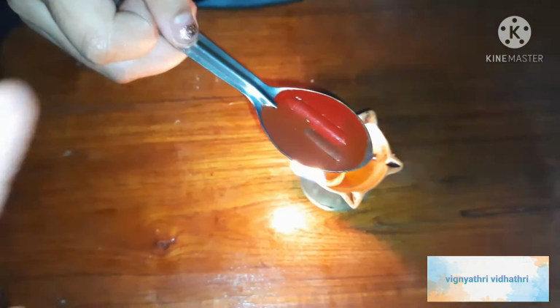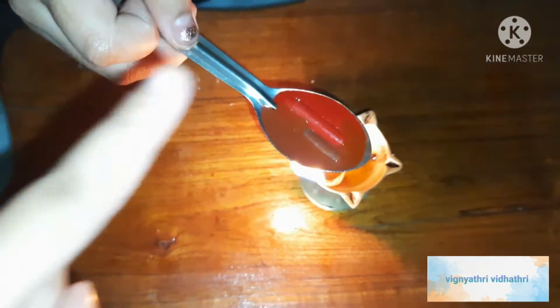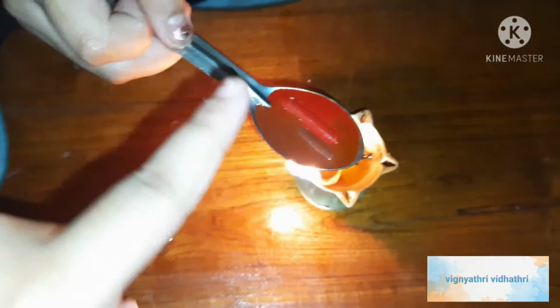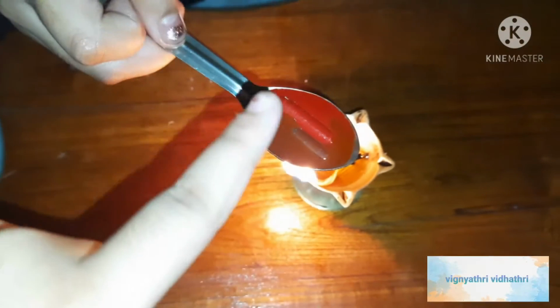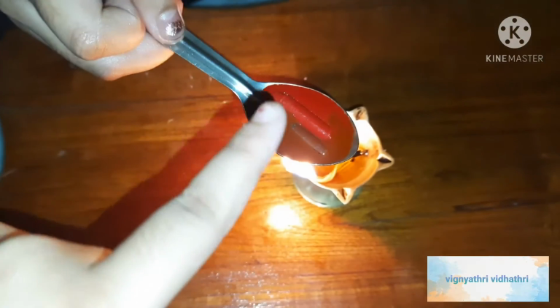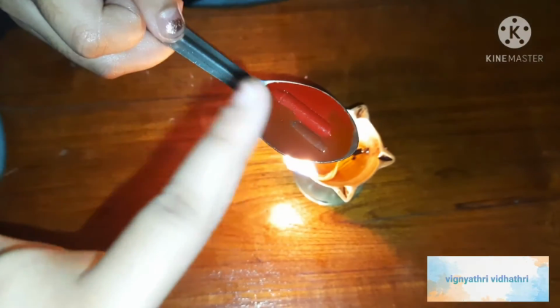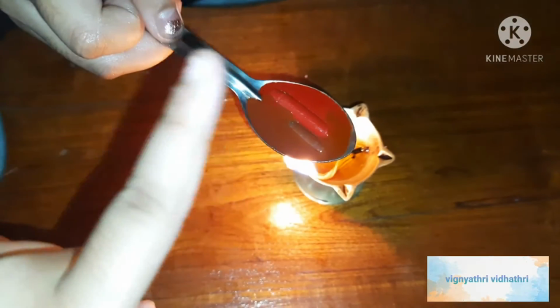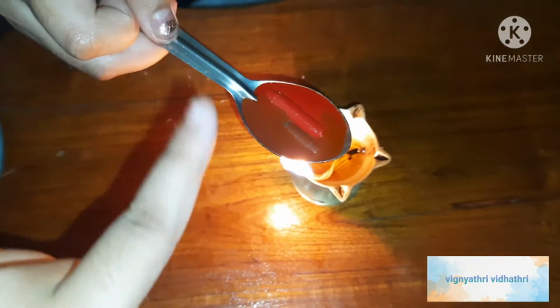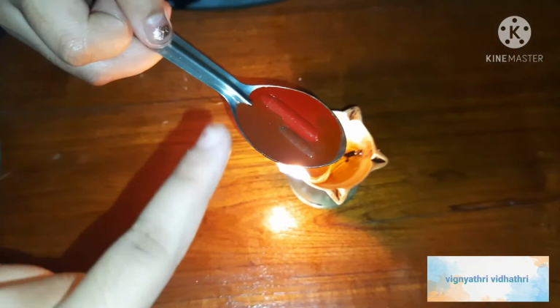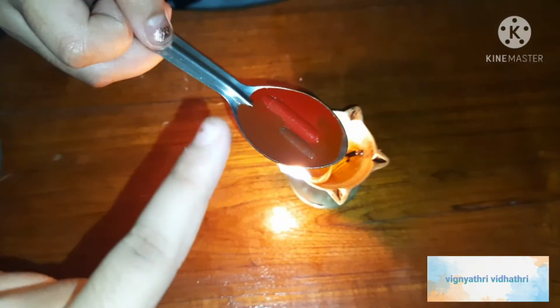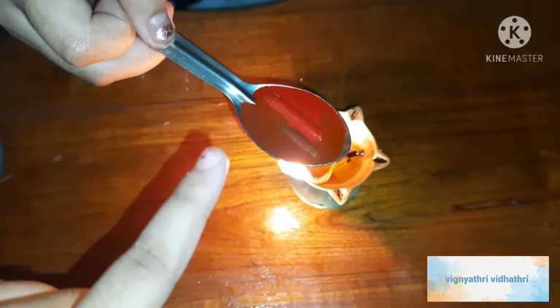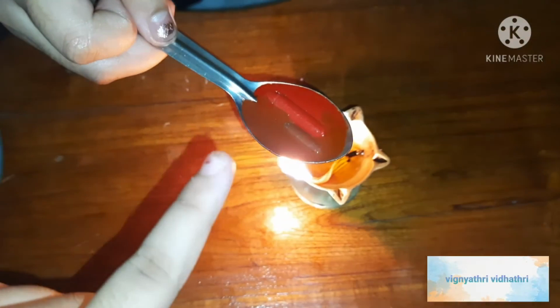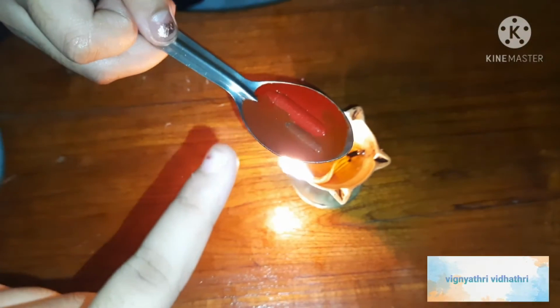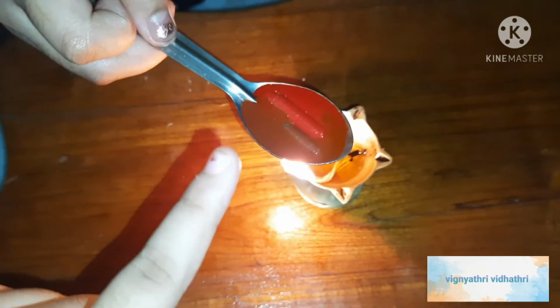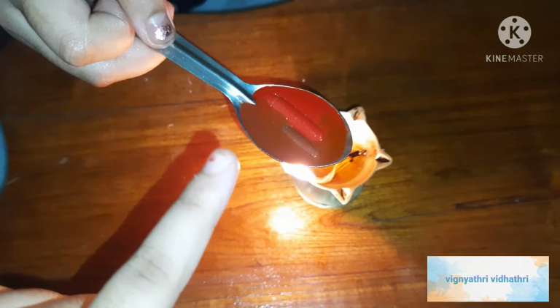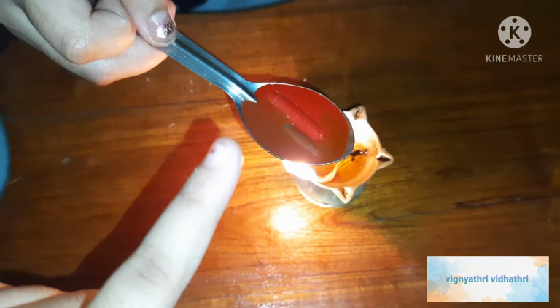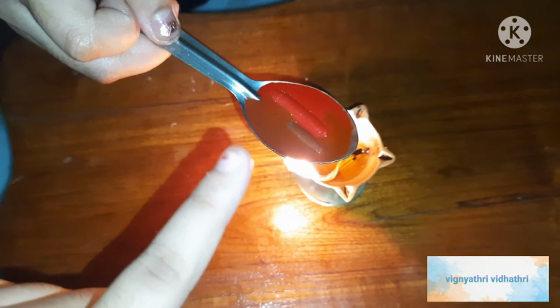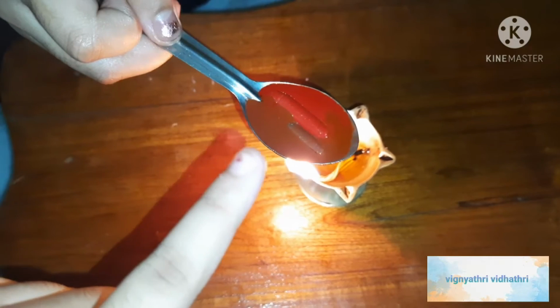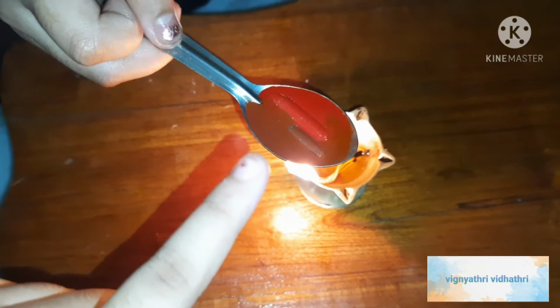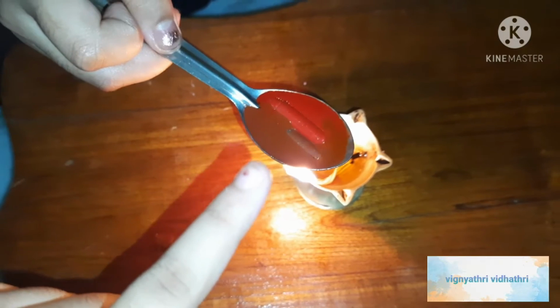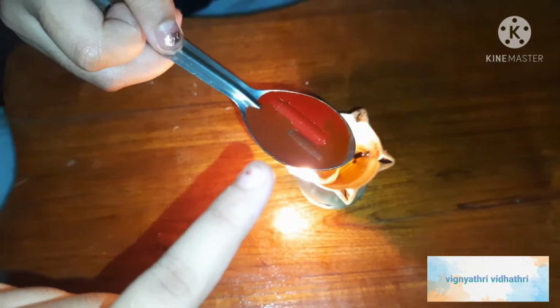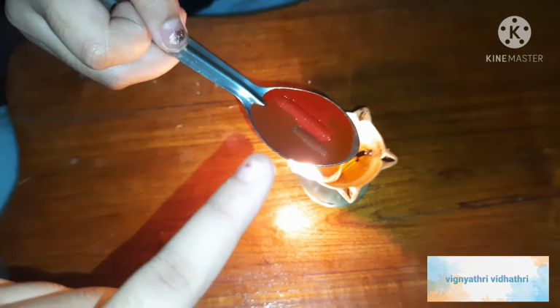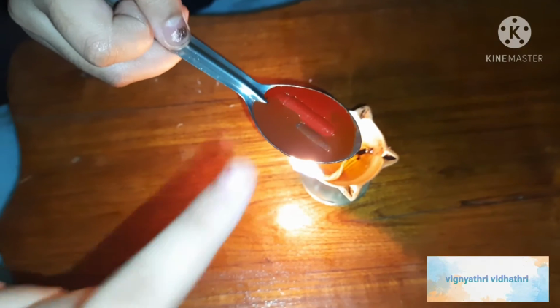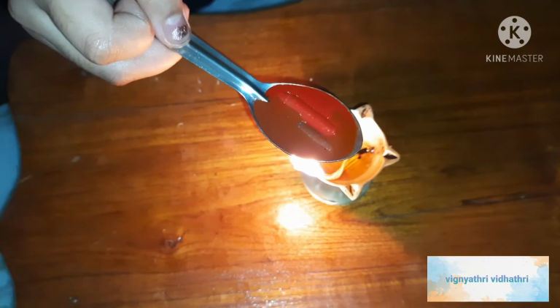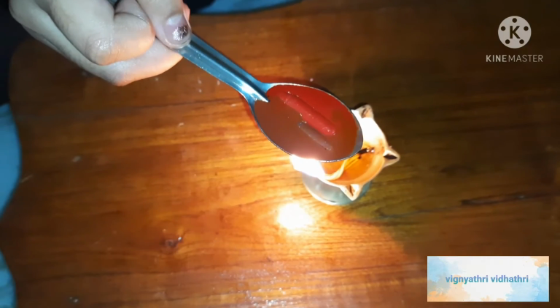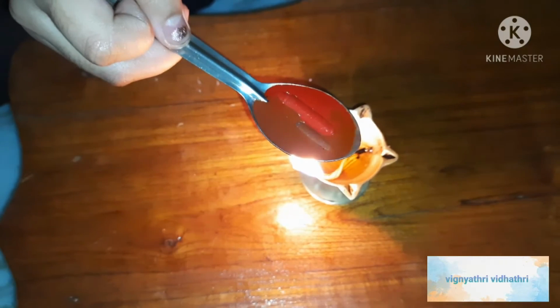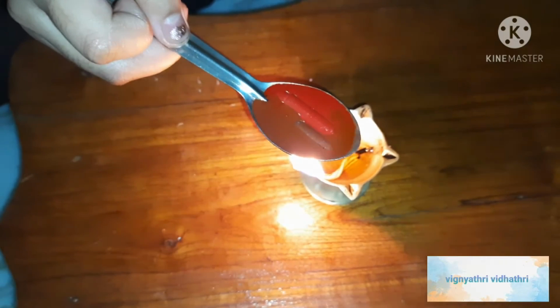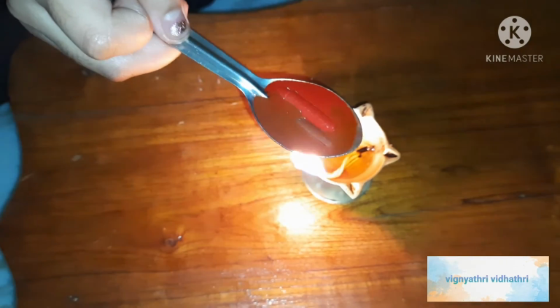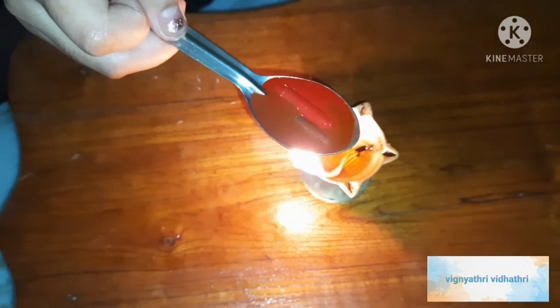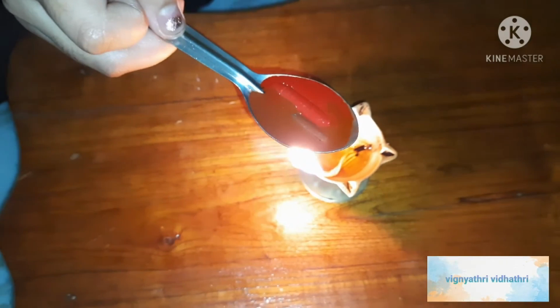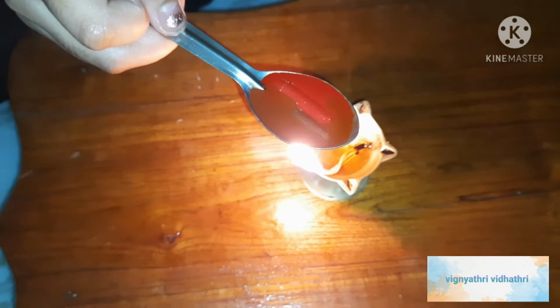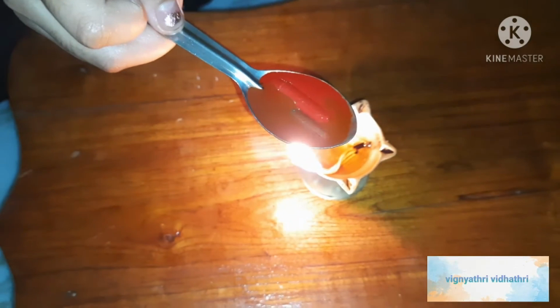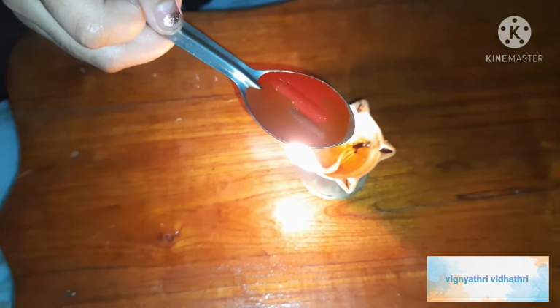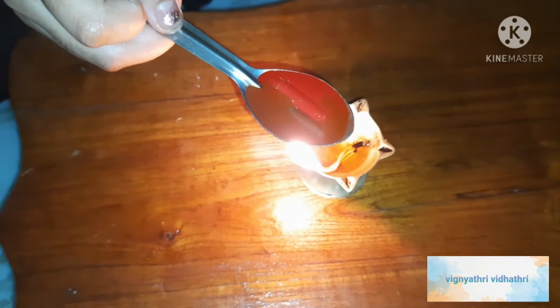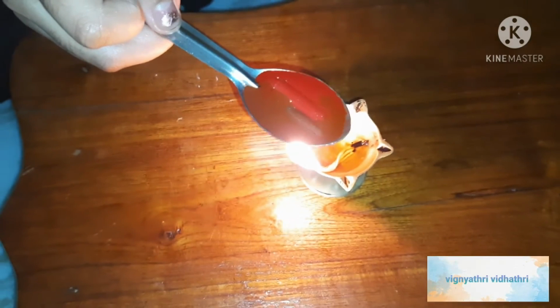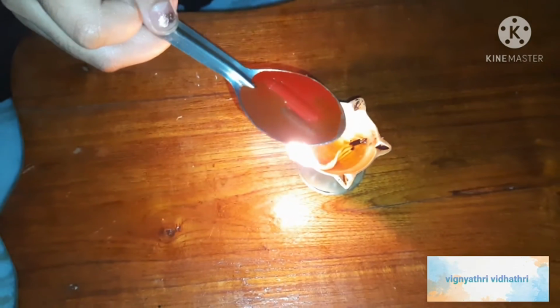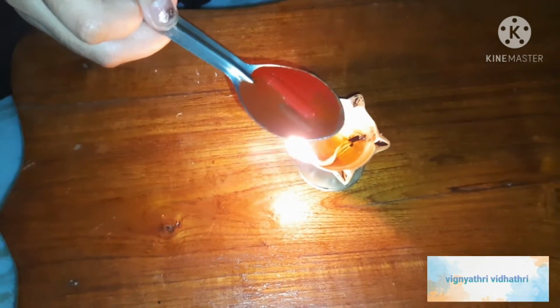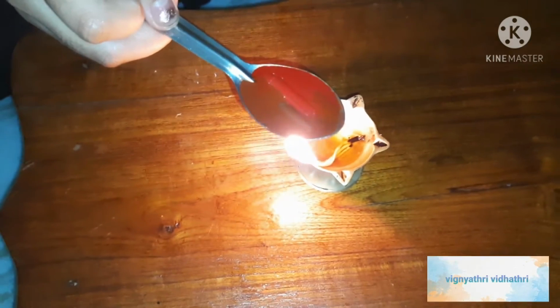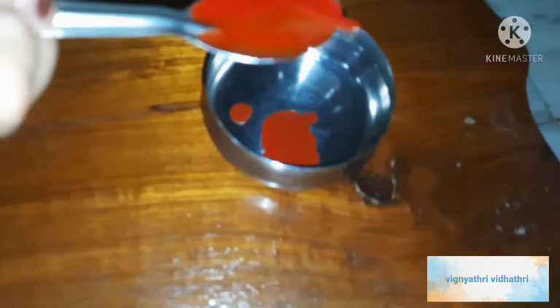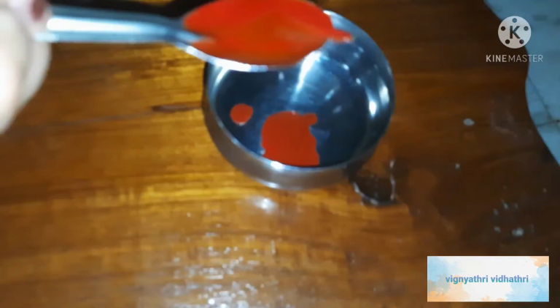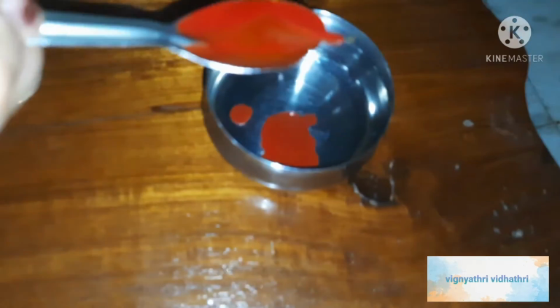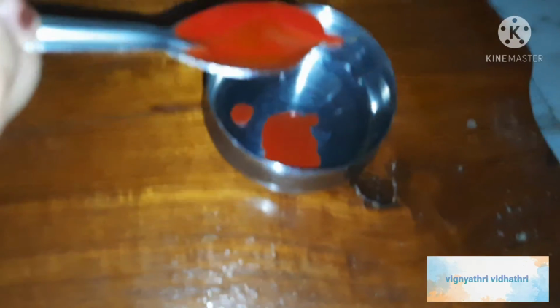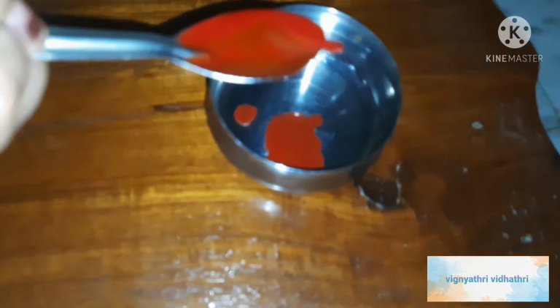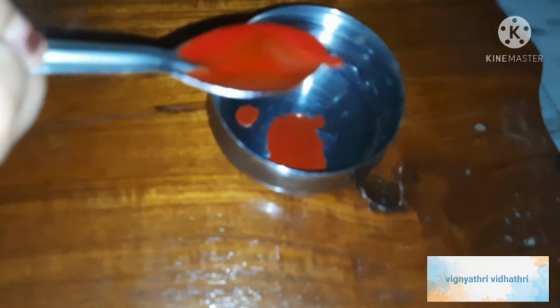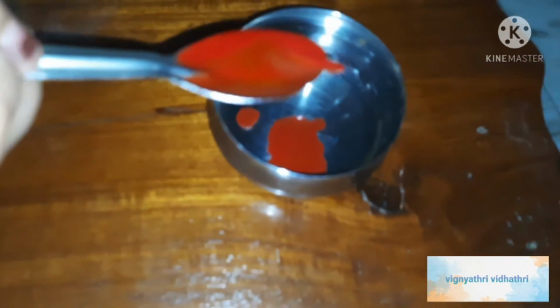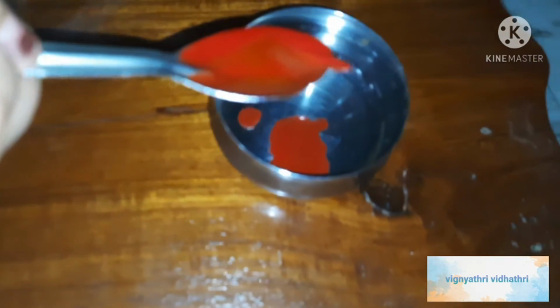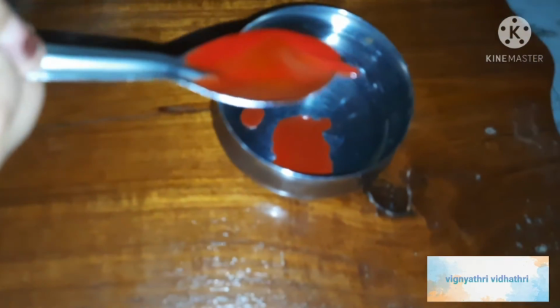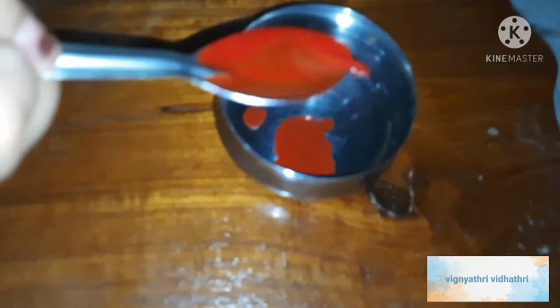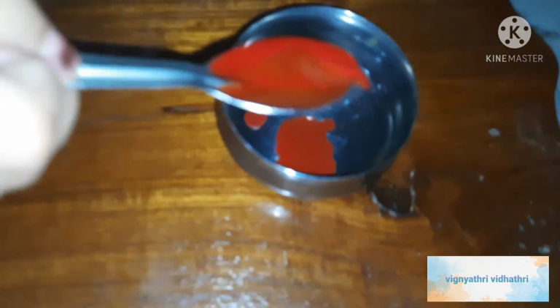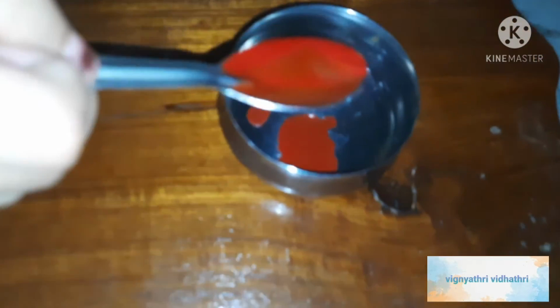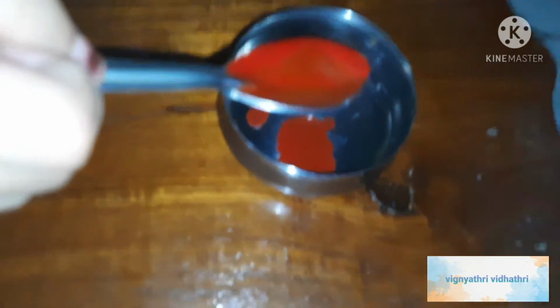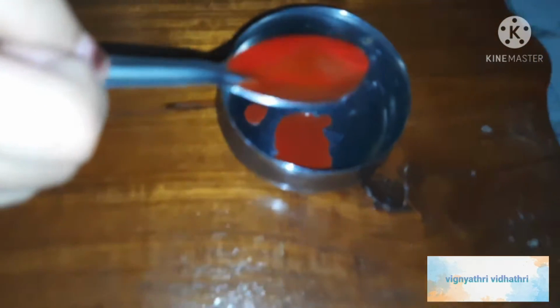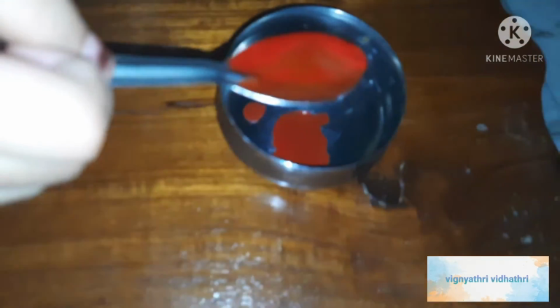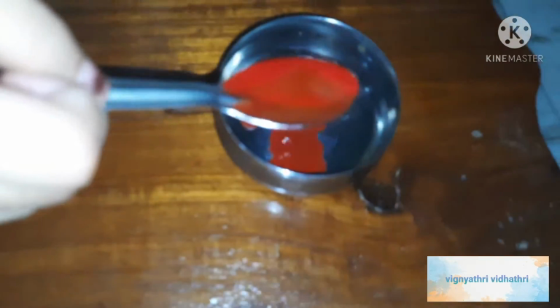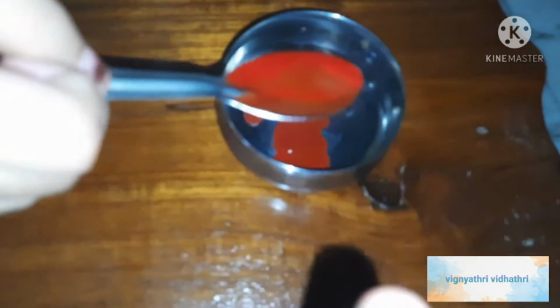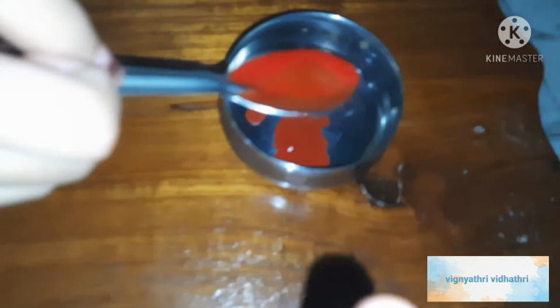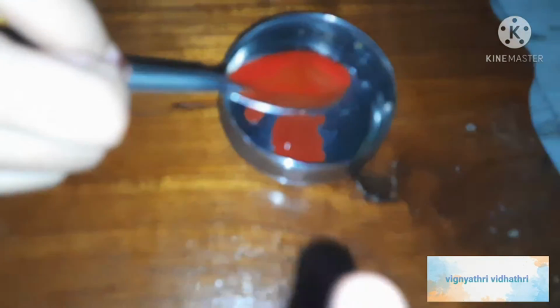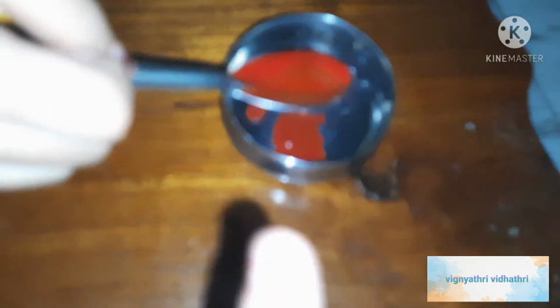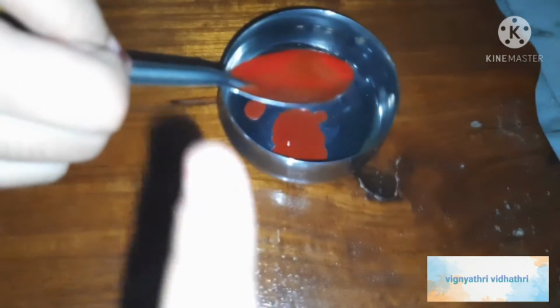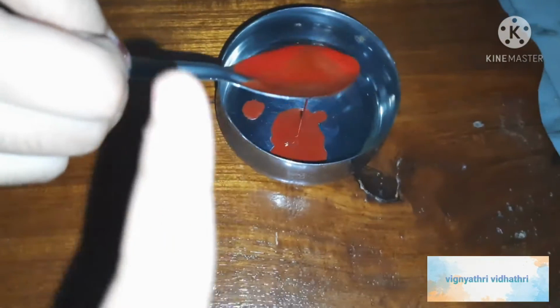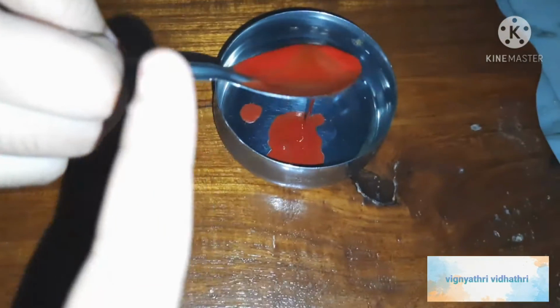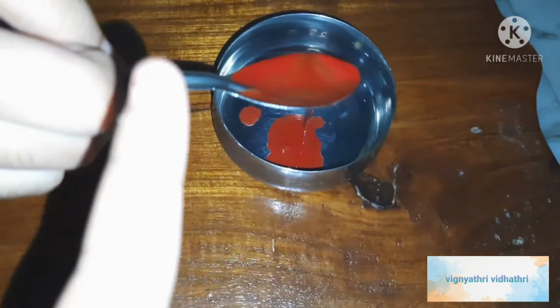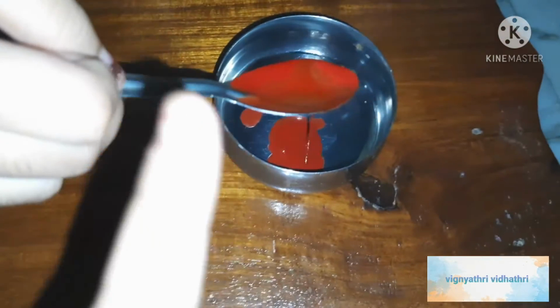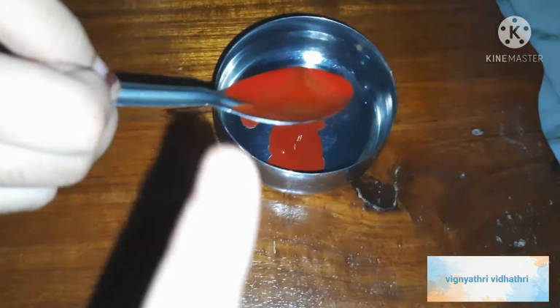As you can see here, the crayons are melting. Then transfer it into a bowl.